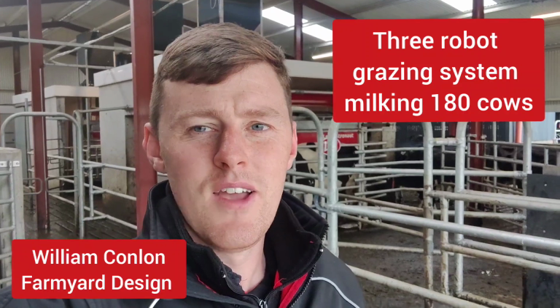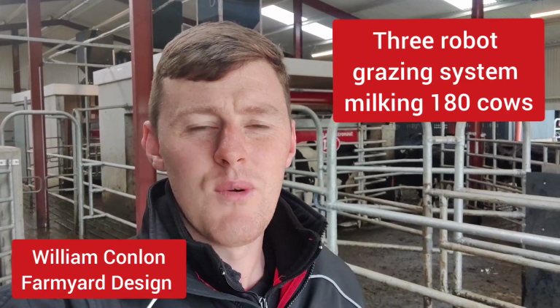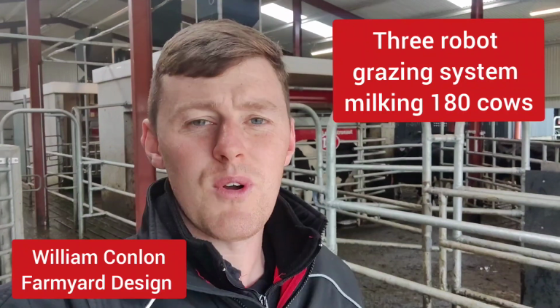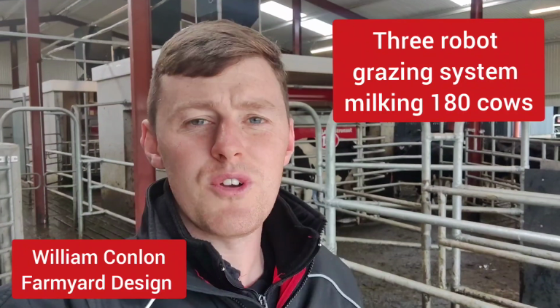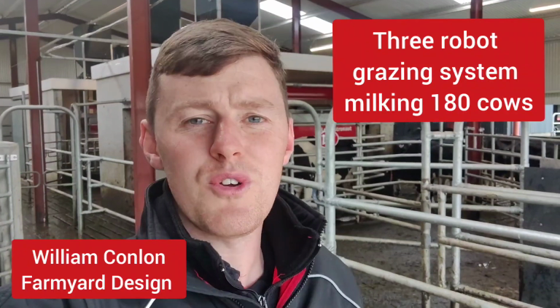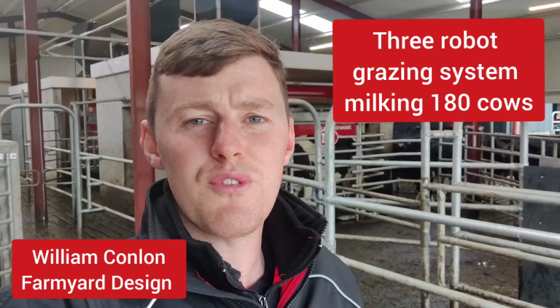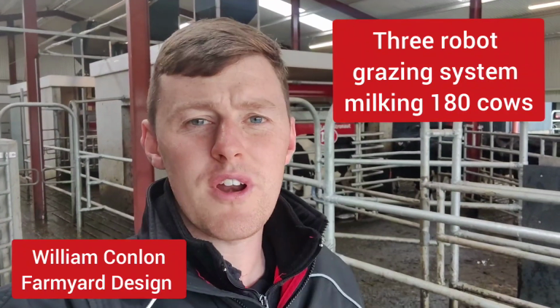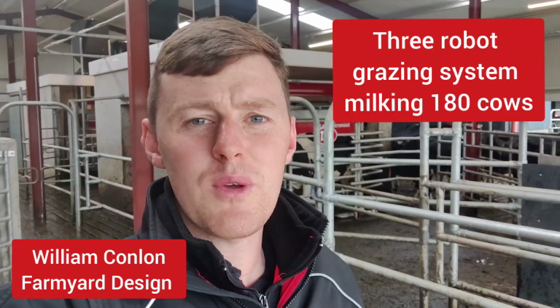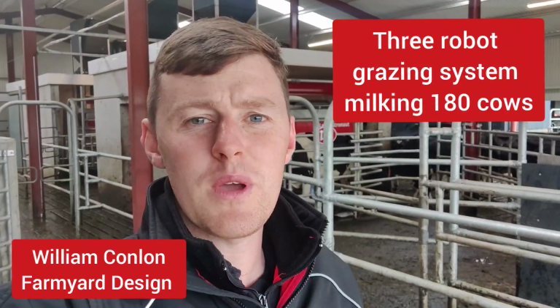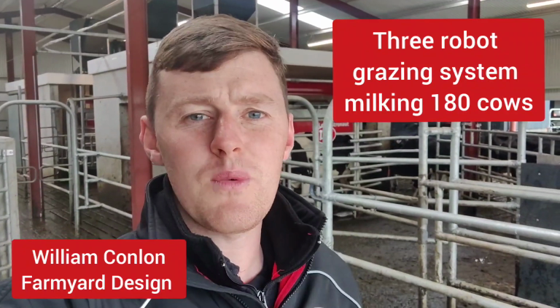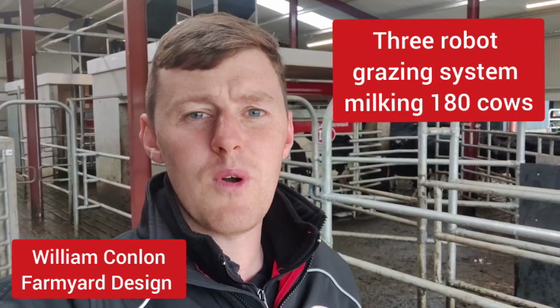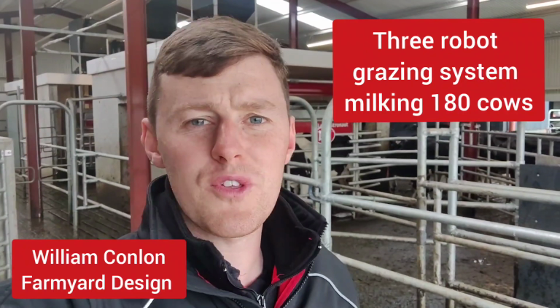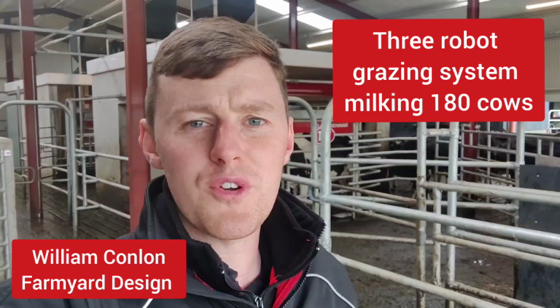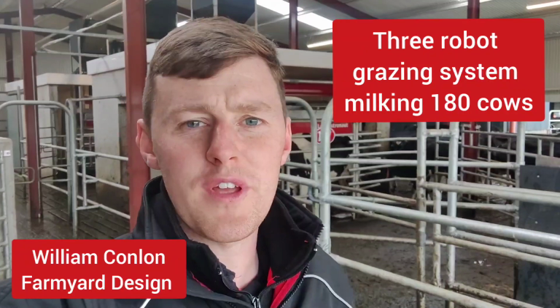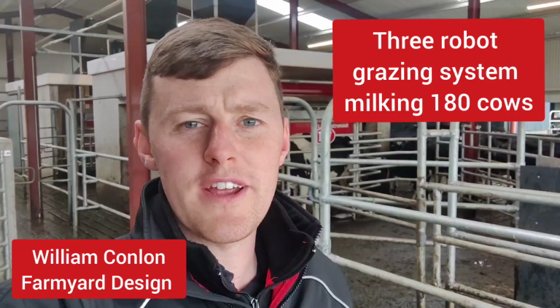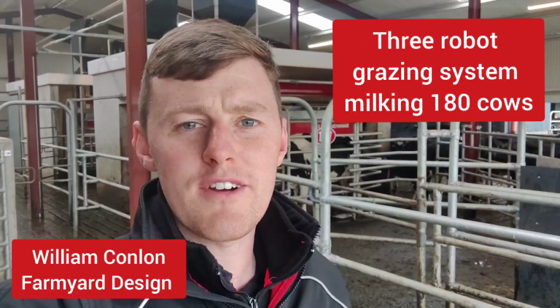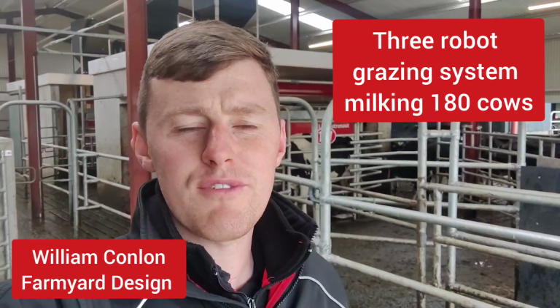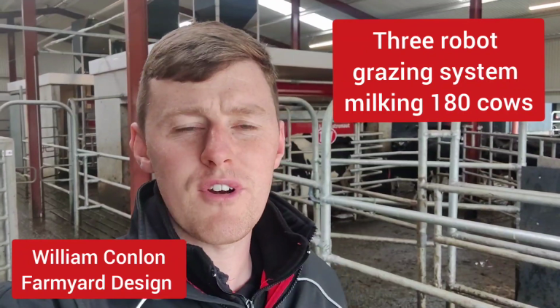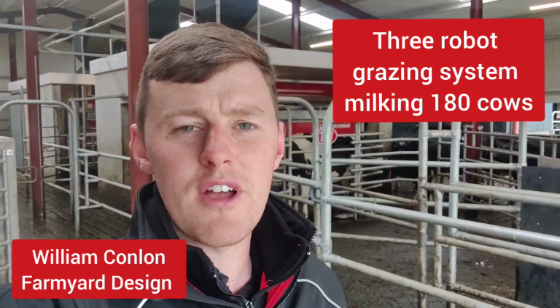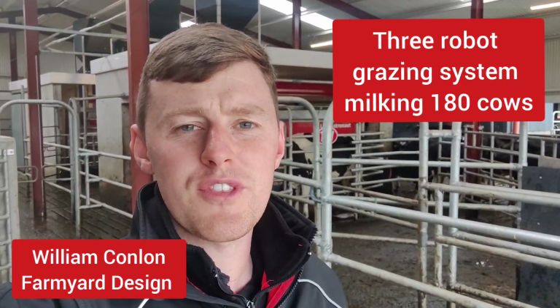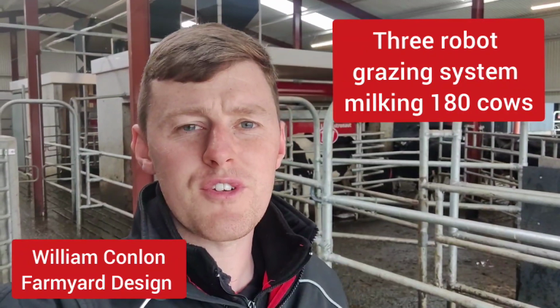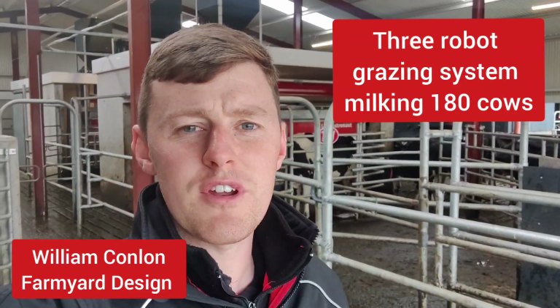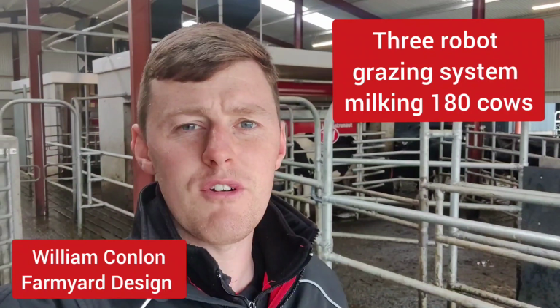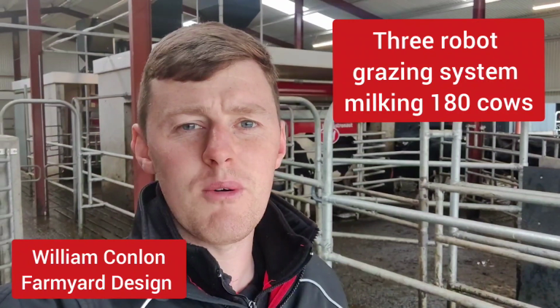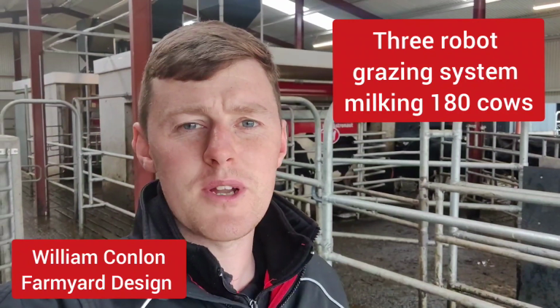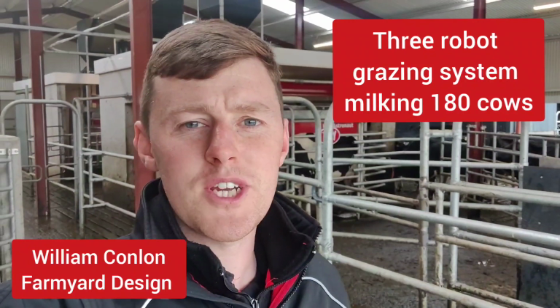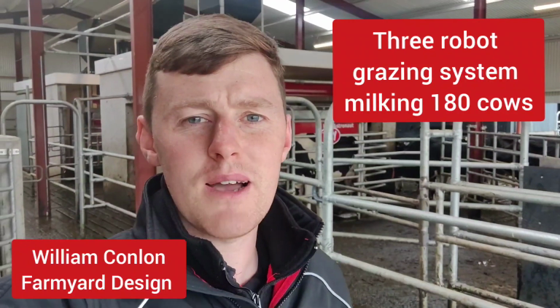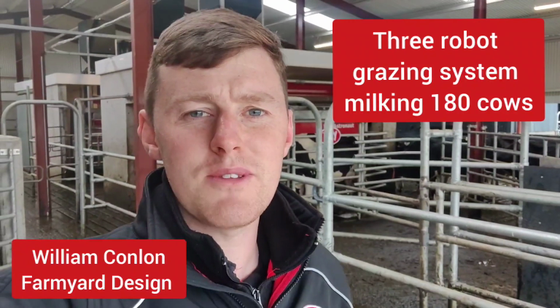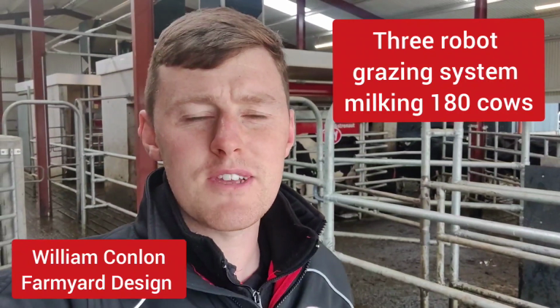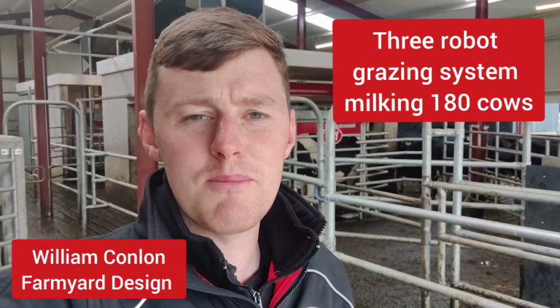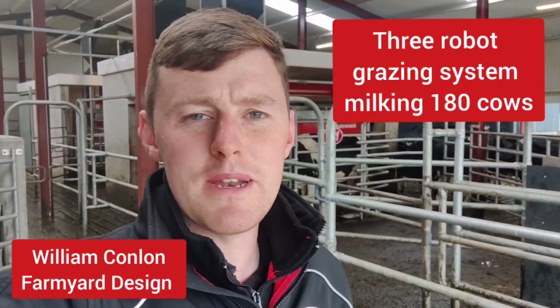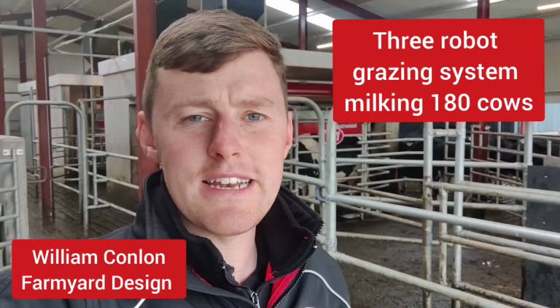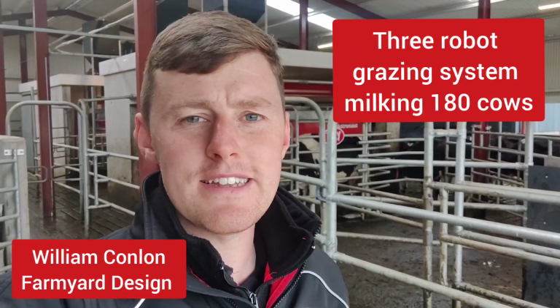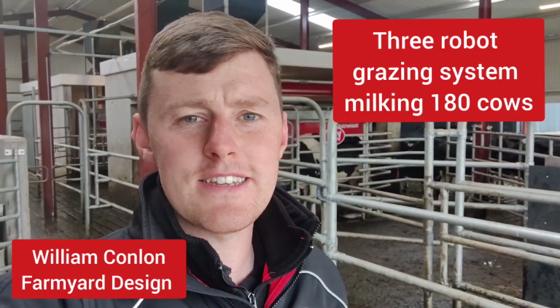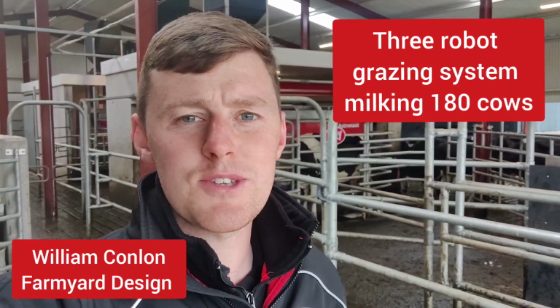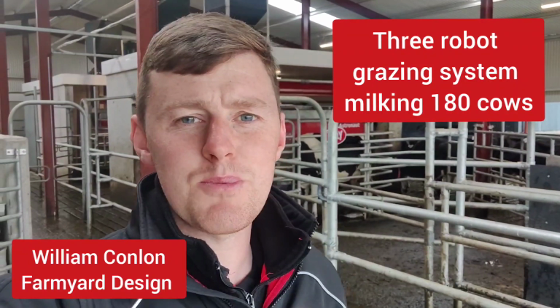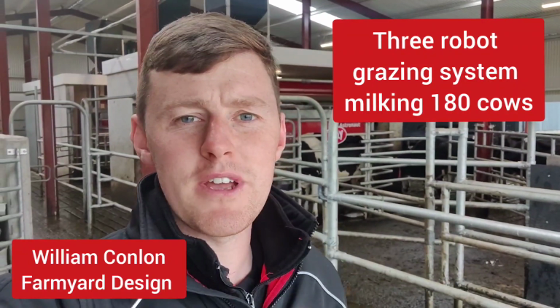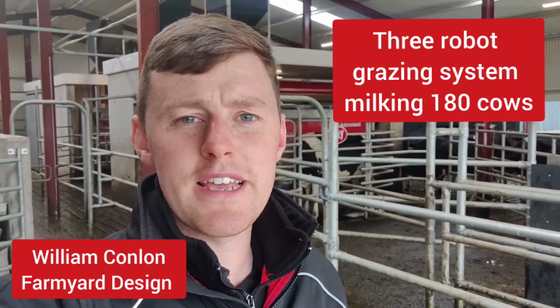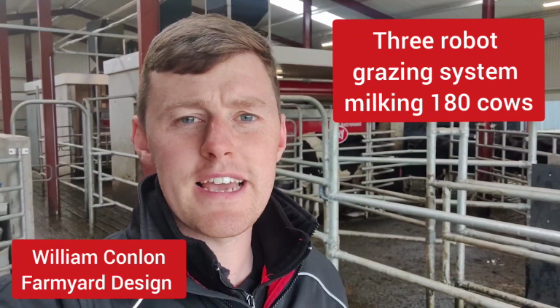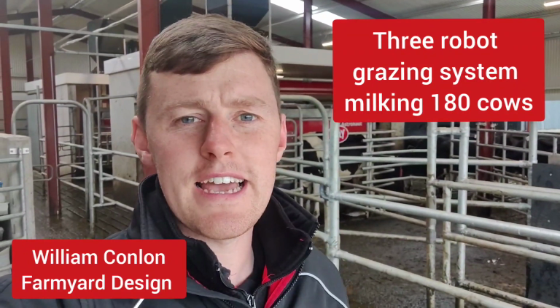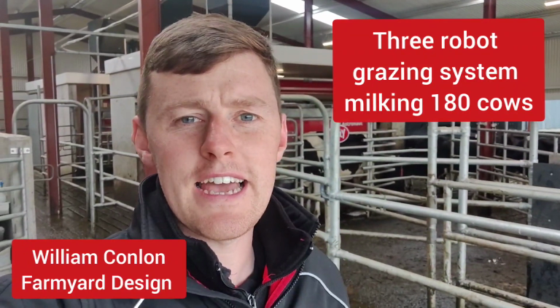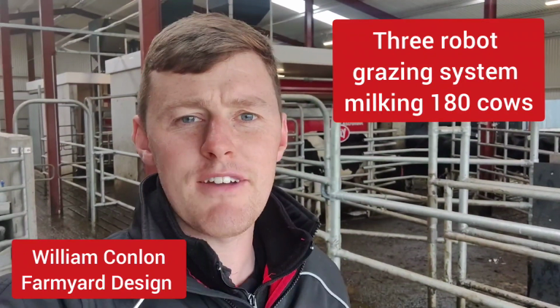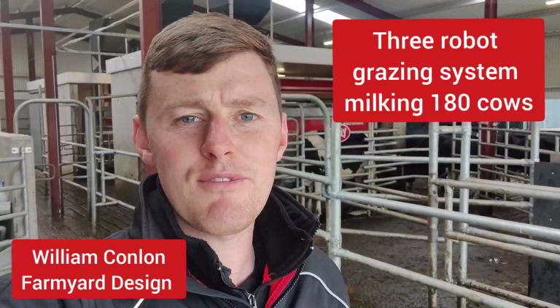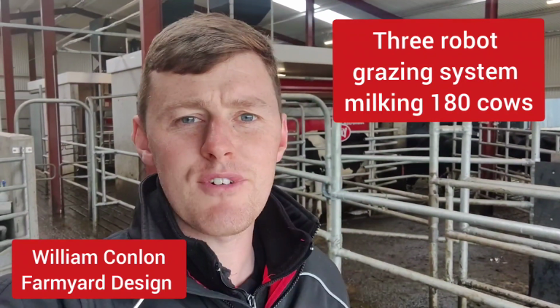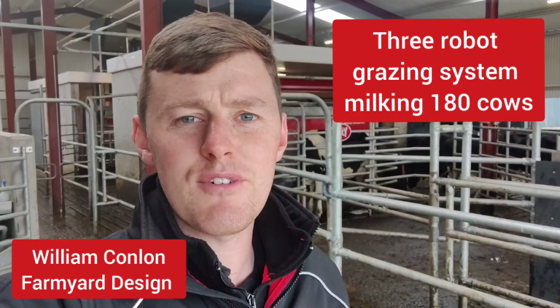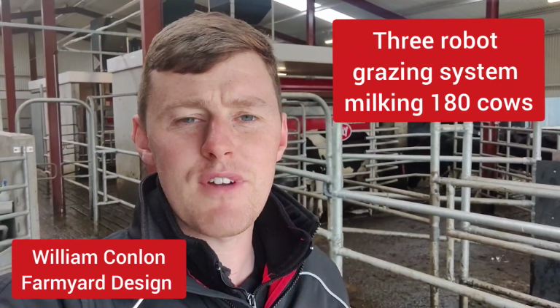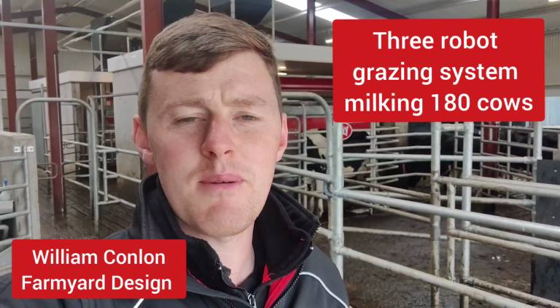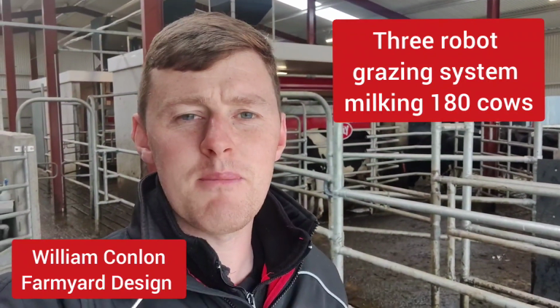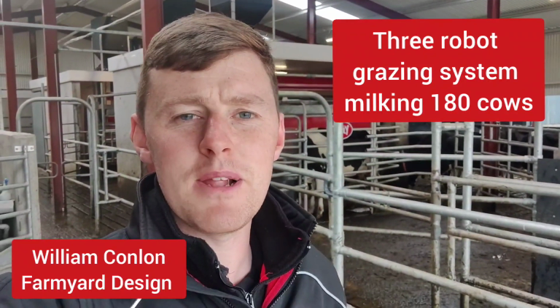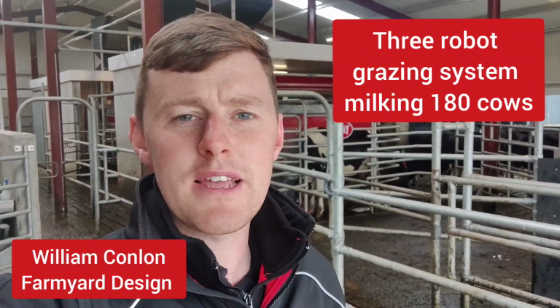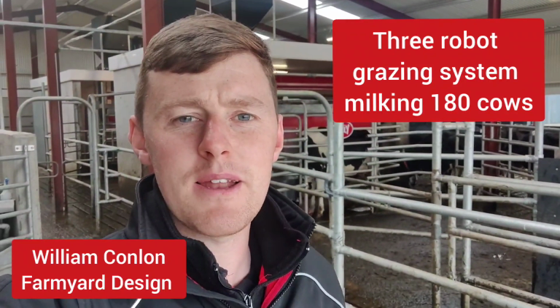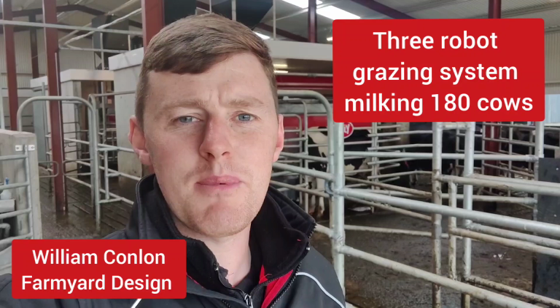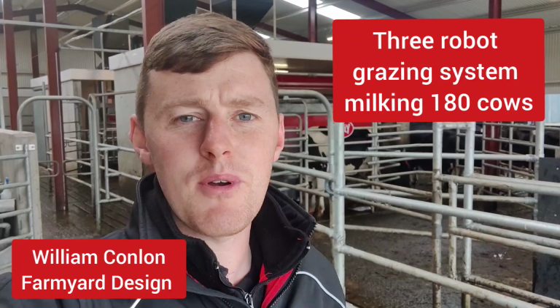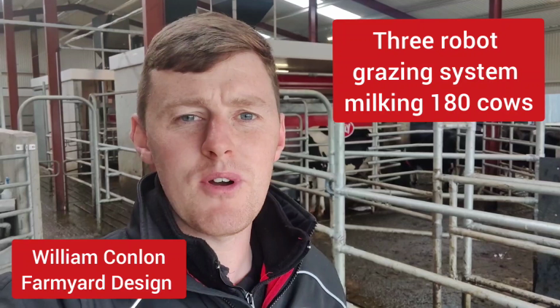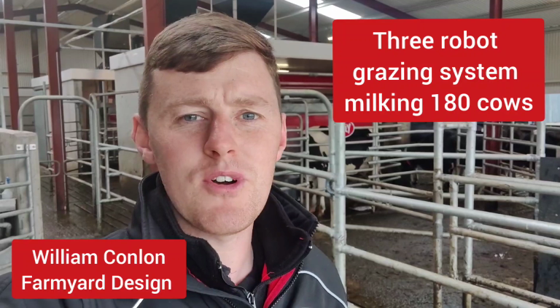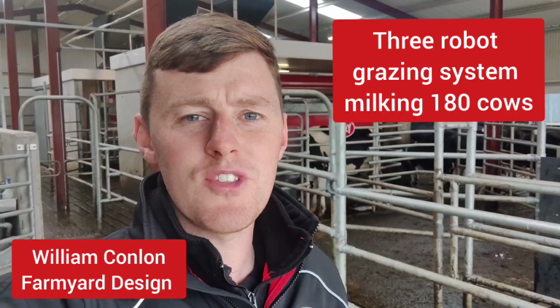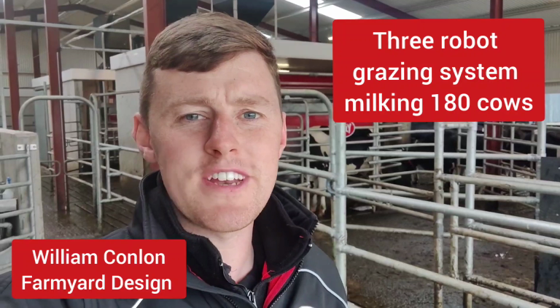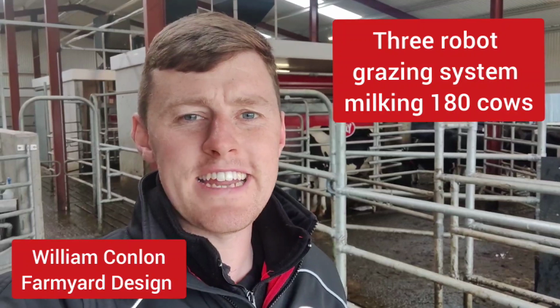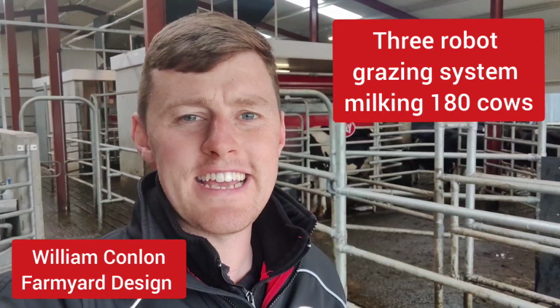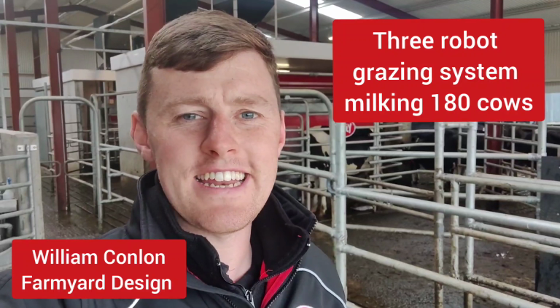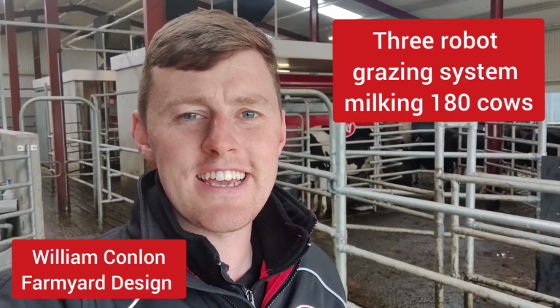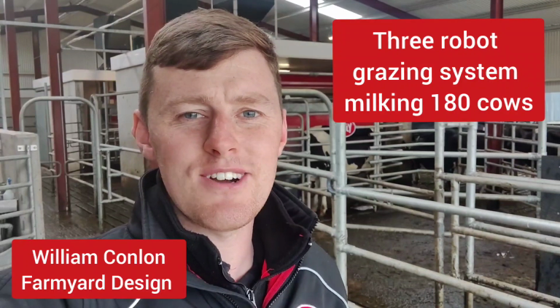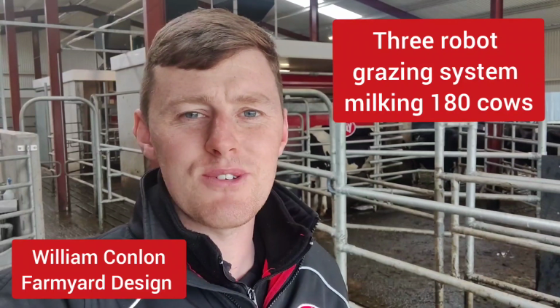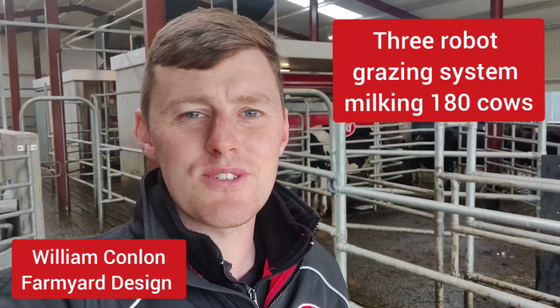We're going to do a very quick walkthrough here for a three robot job that was completed this spring for a farmer milking about 180 cows.